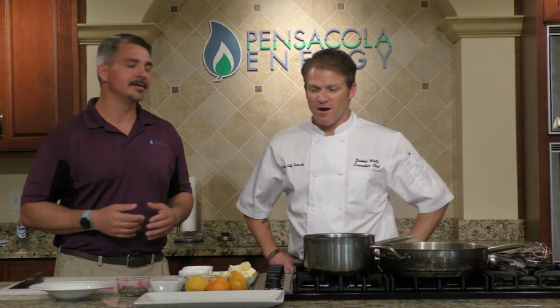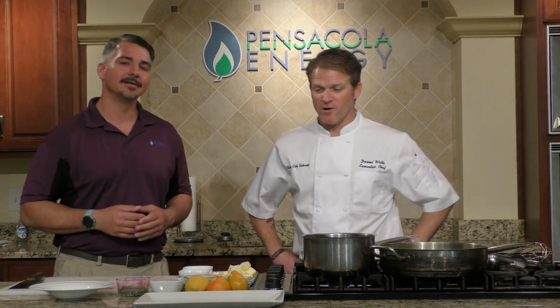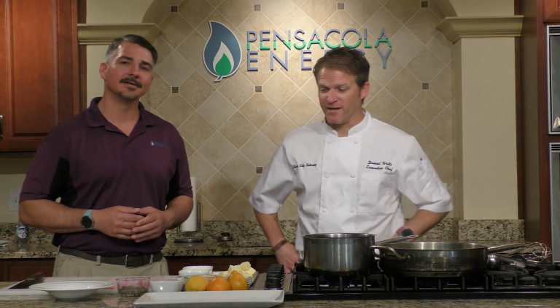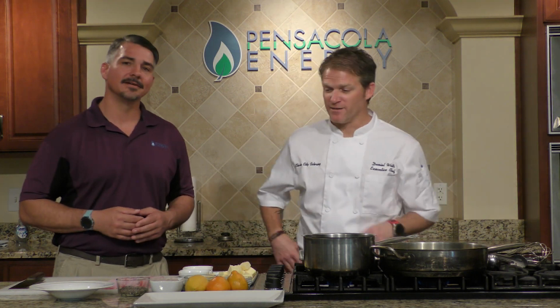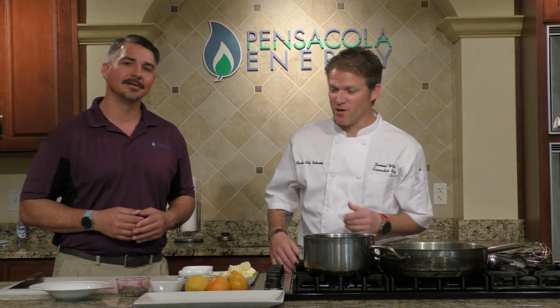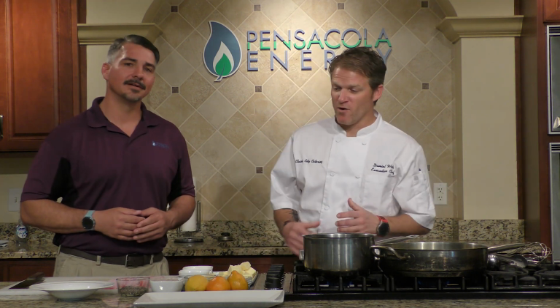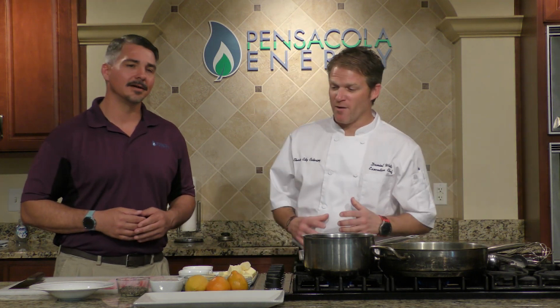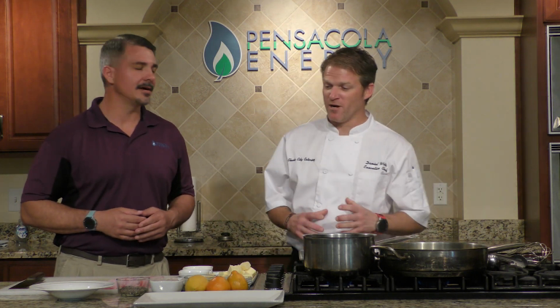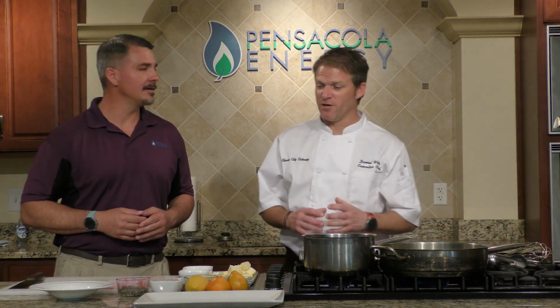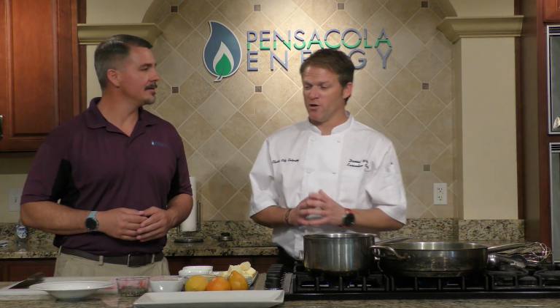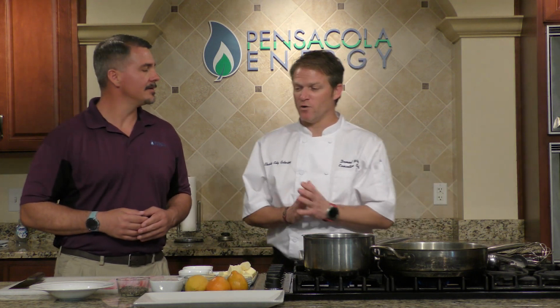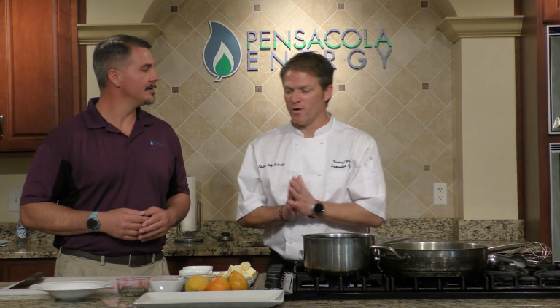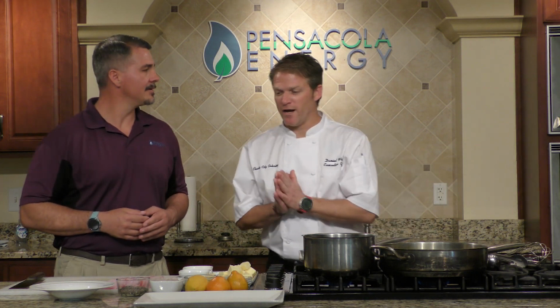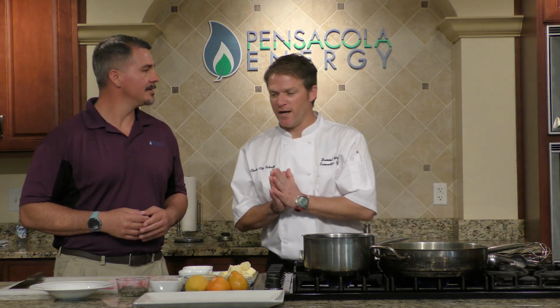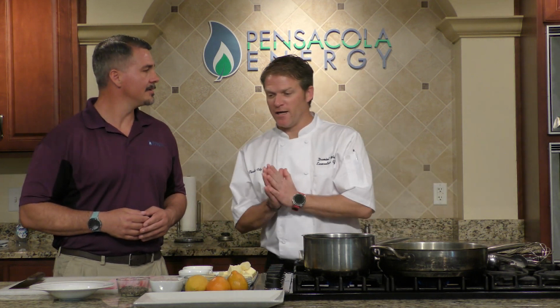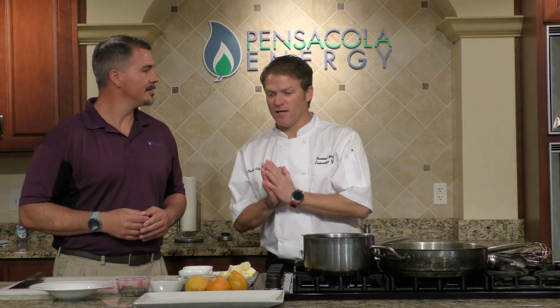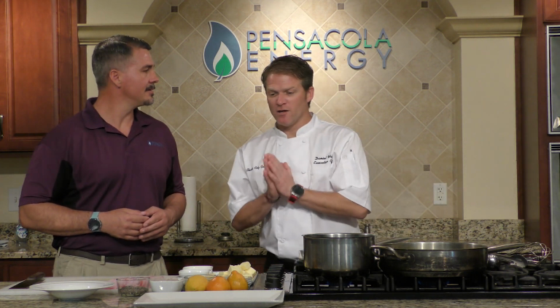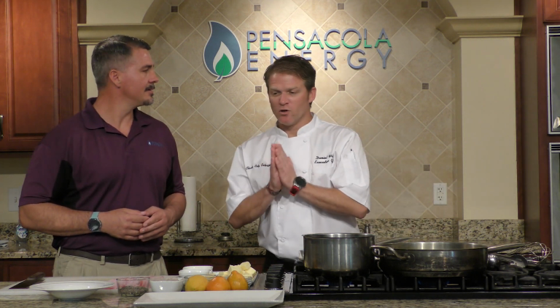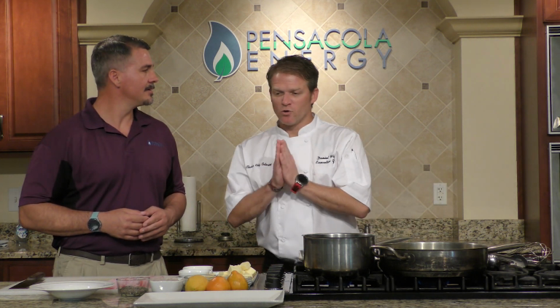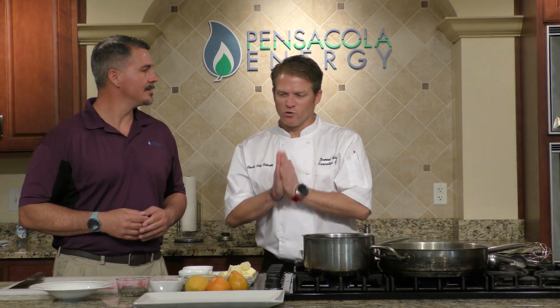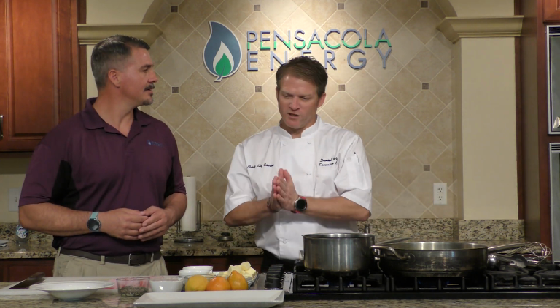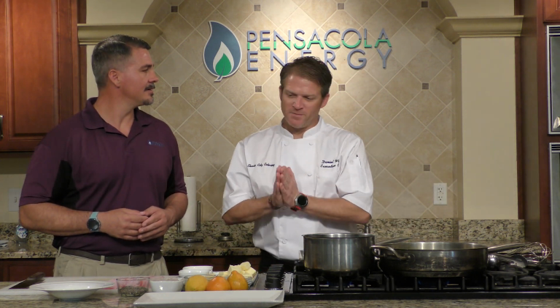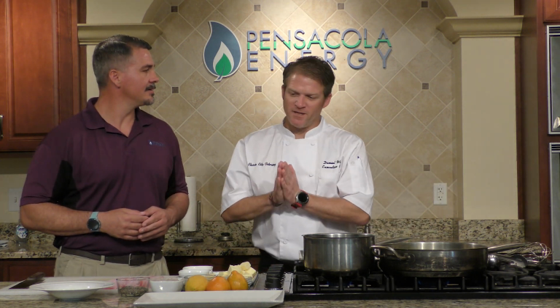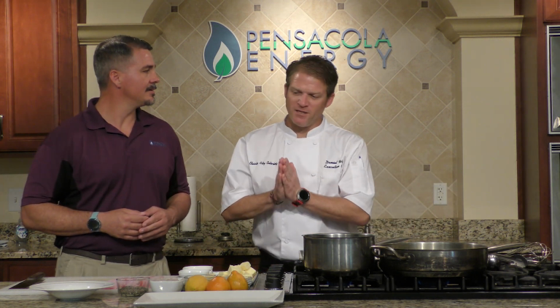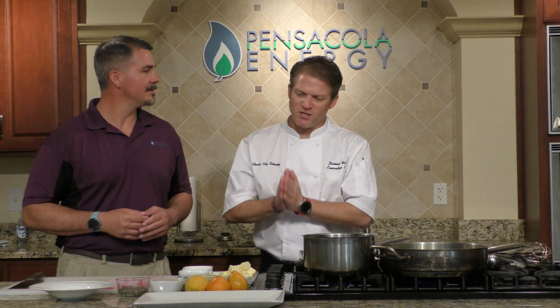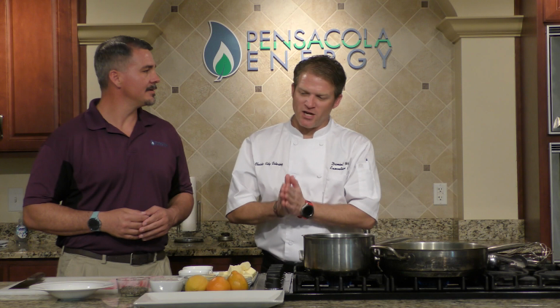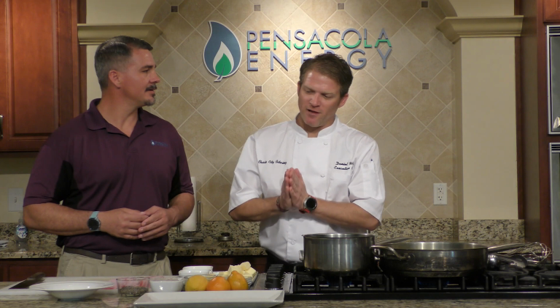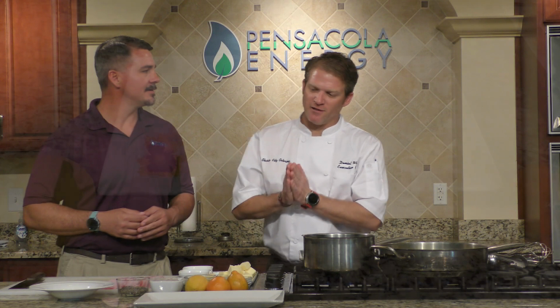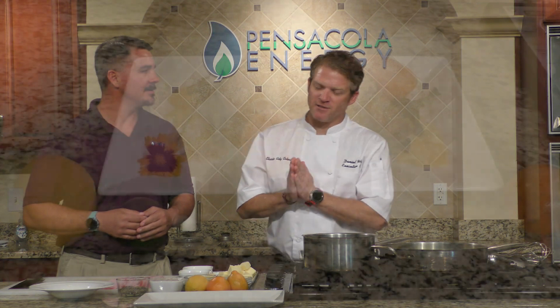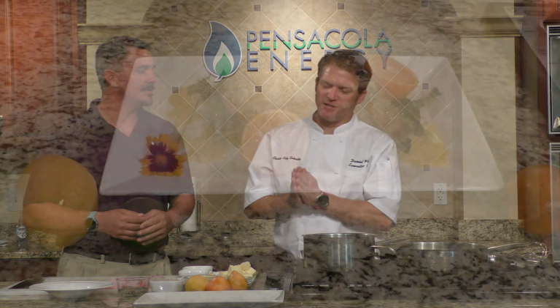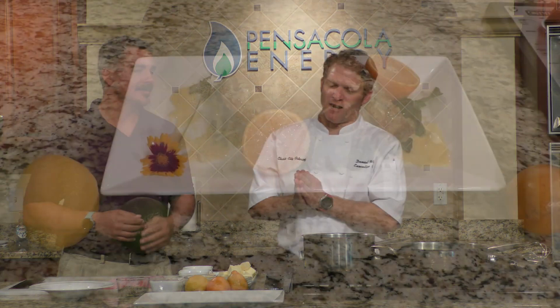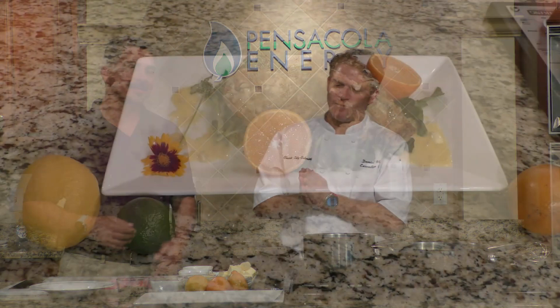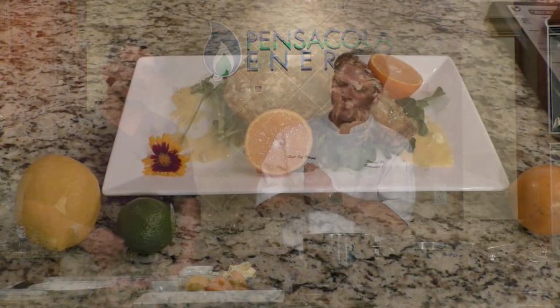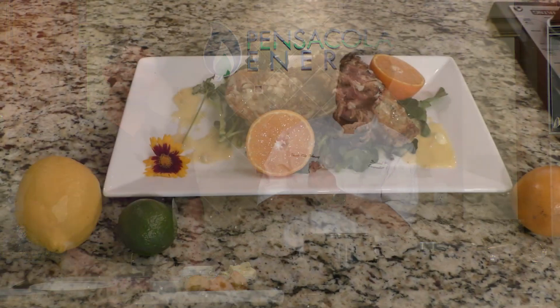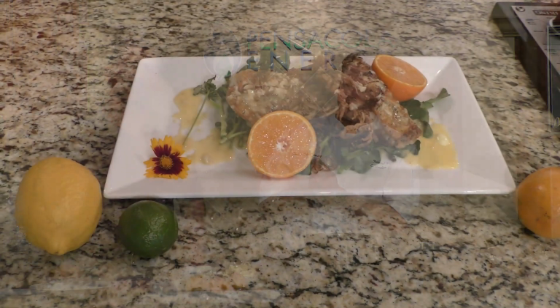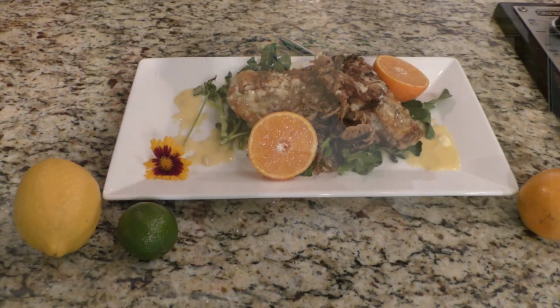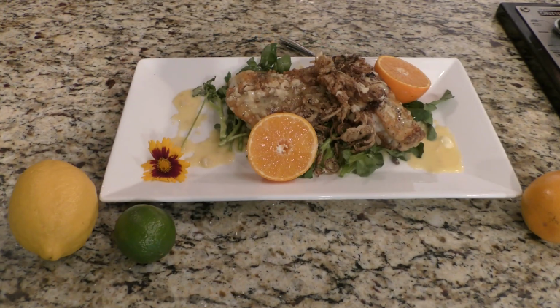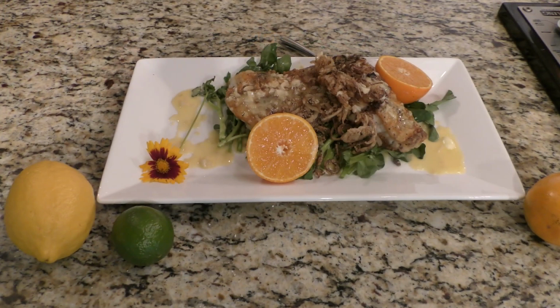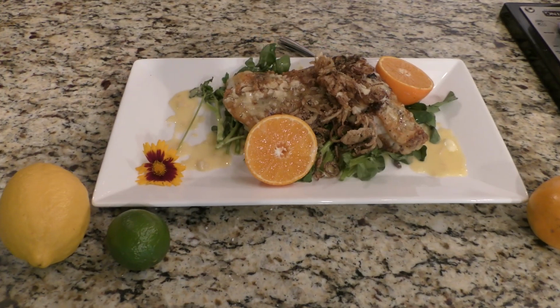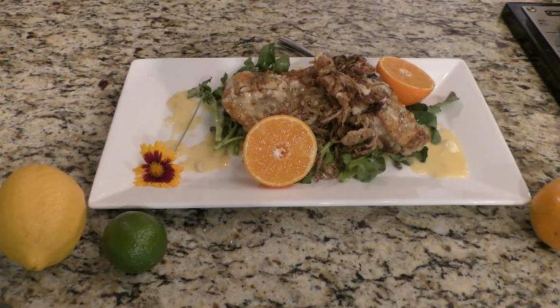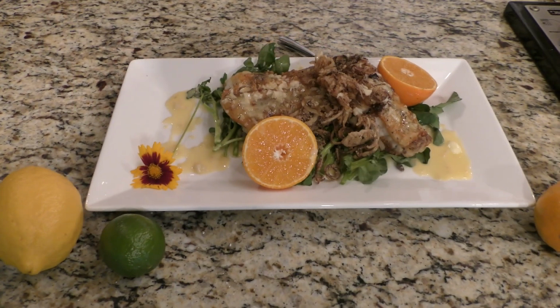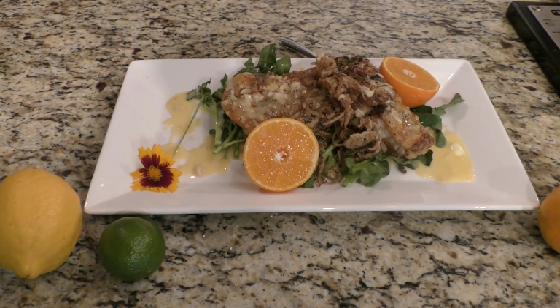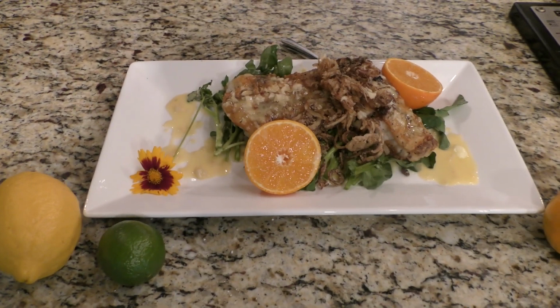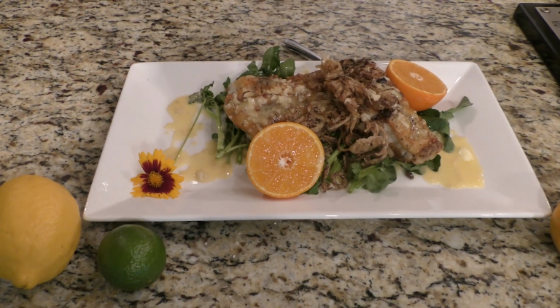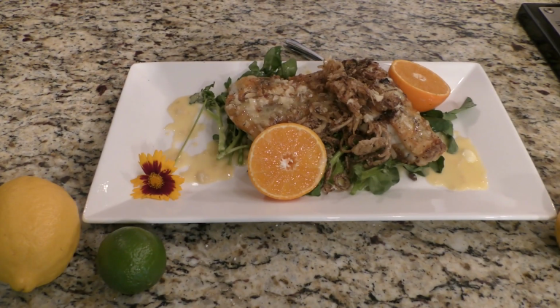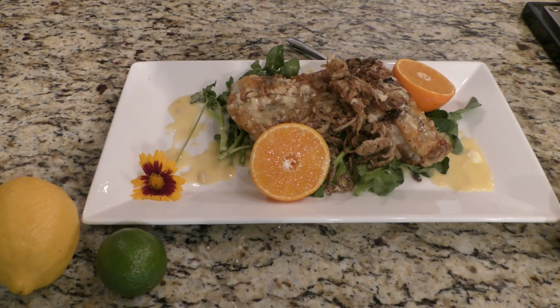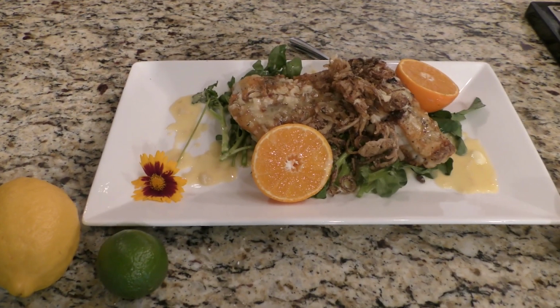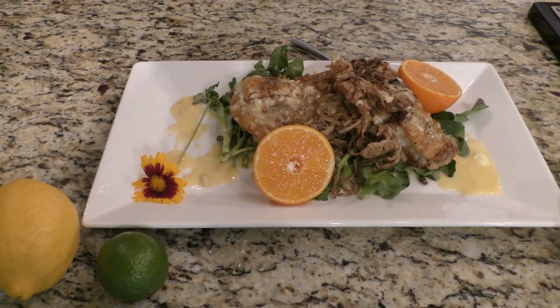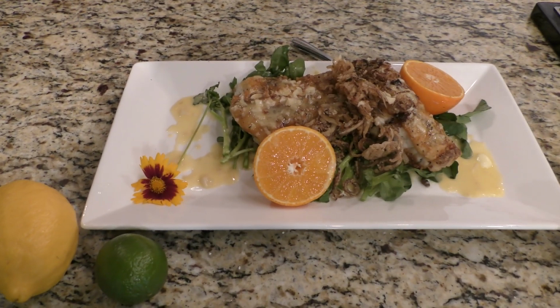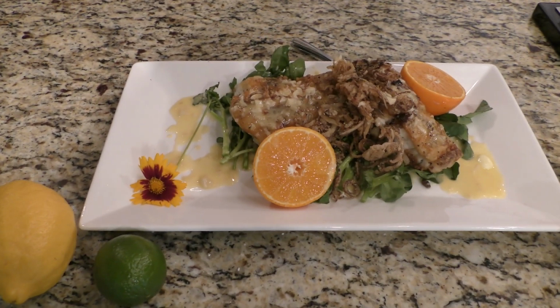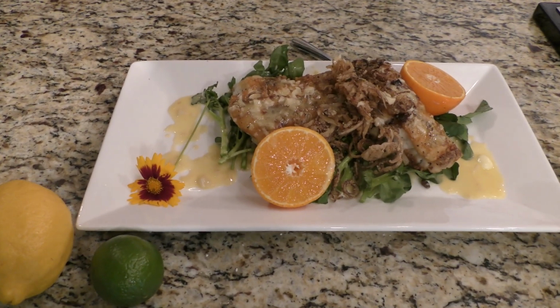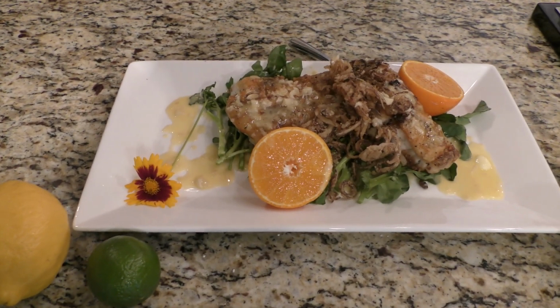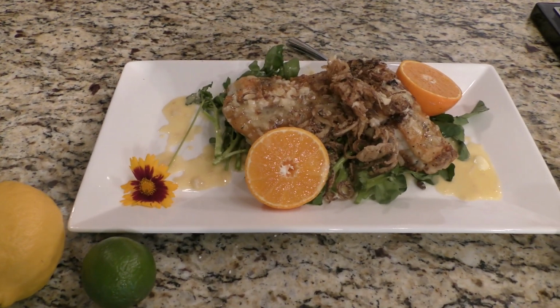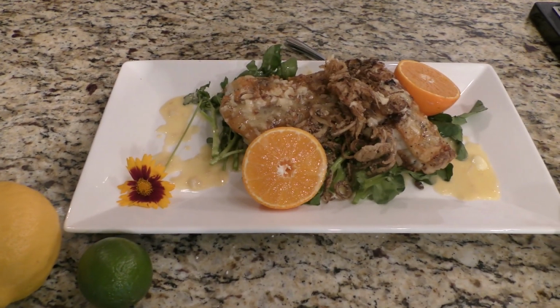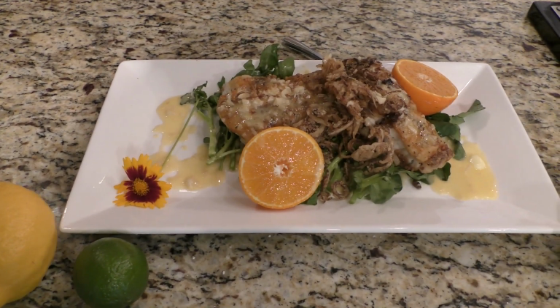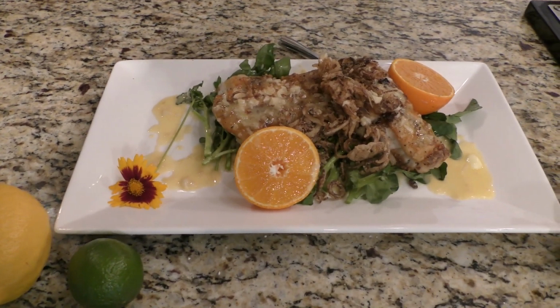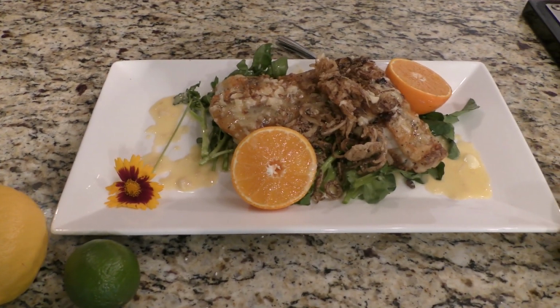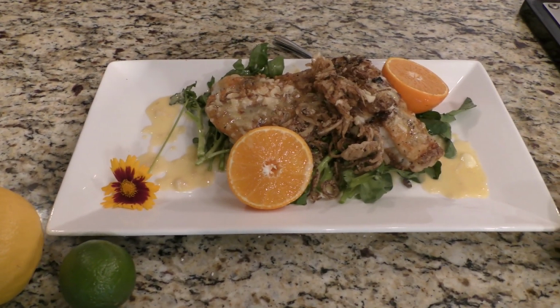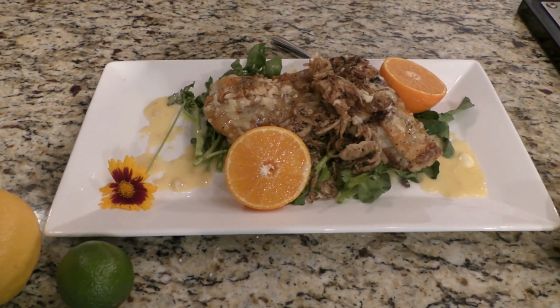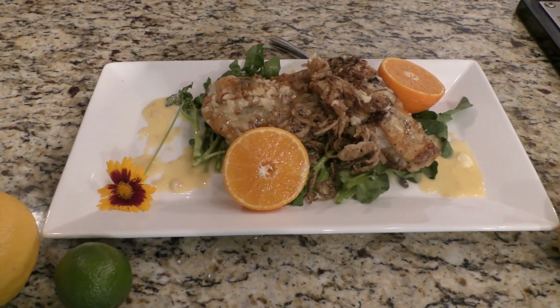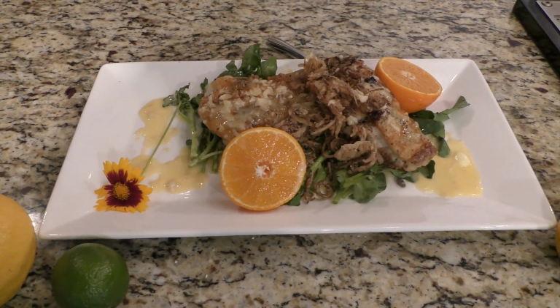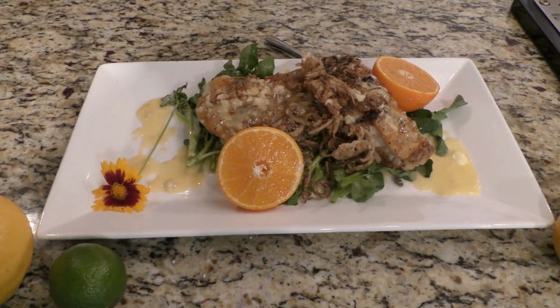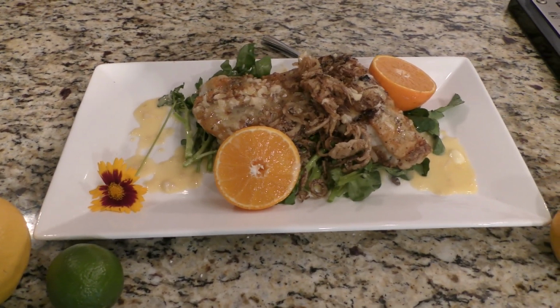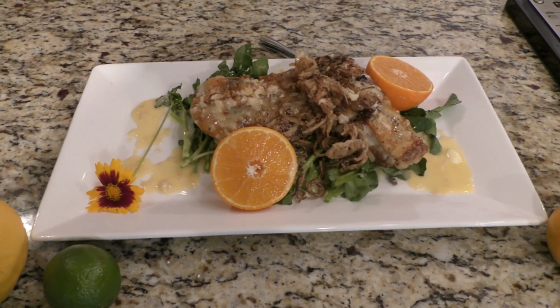Okay, so I'm going to do a crispy shallot-topped honey bell beurre blanc seared snapper.